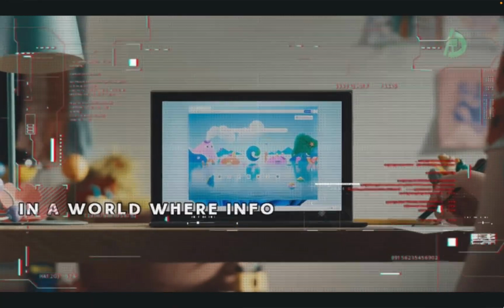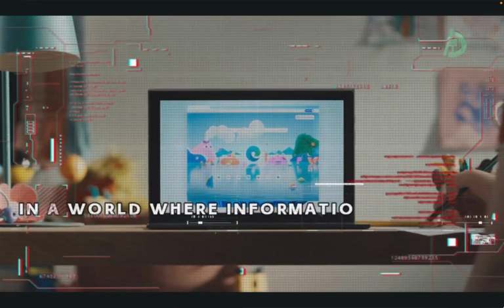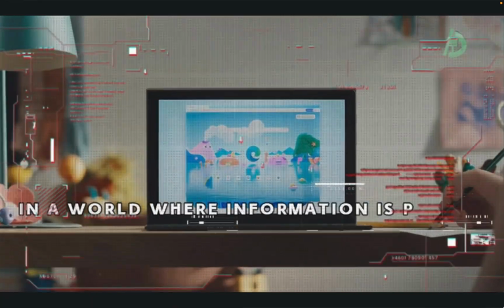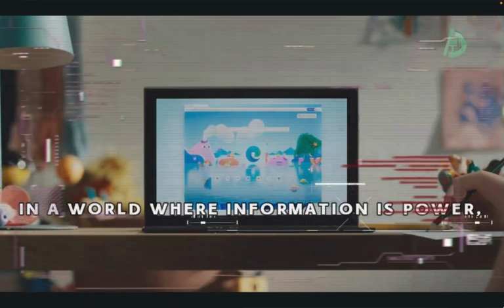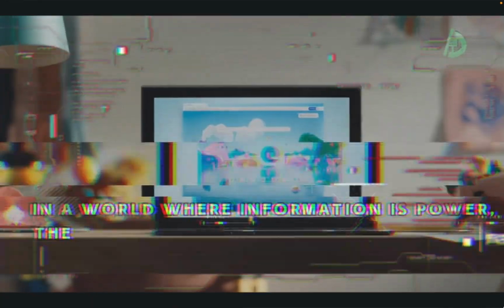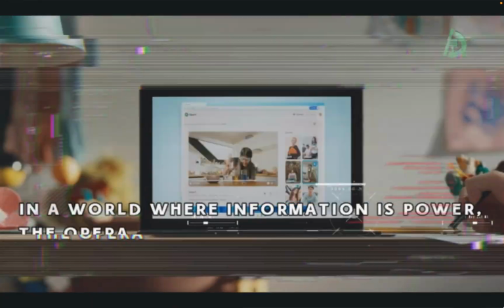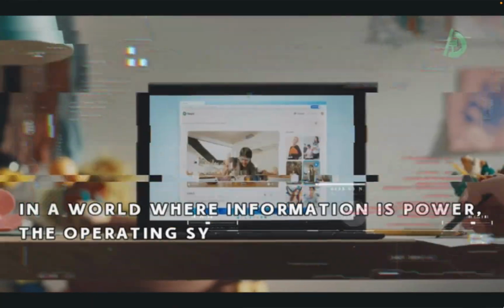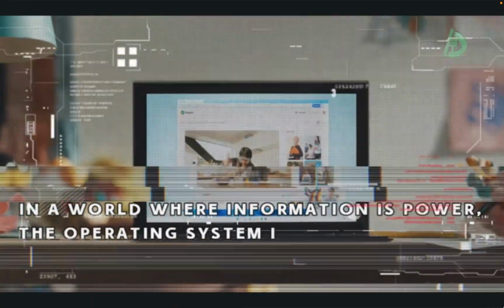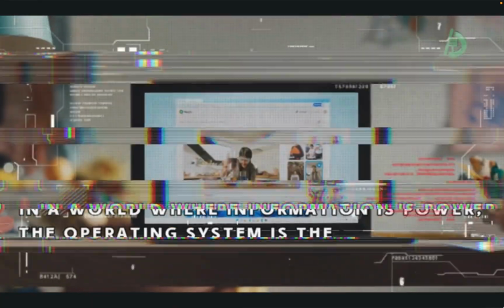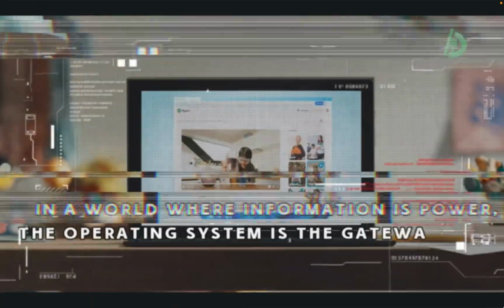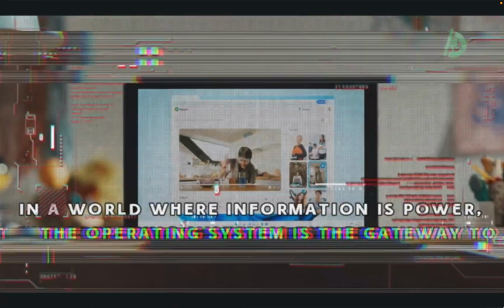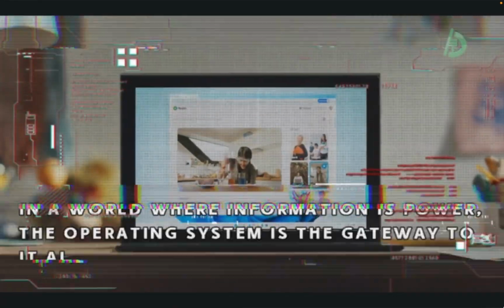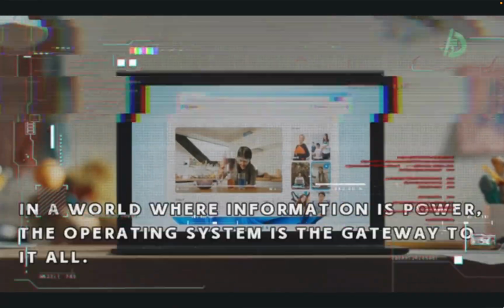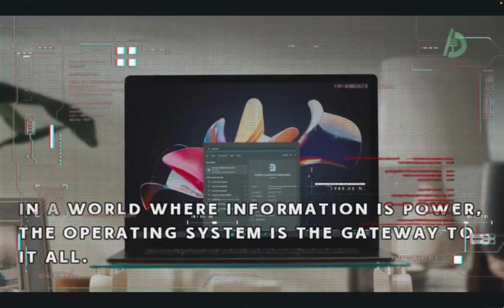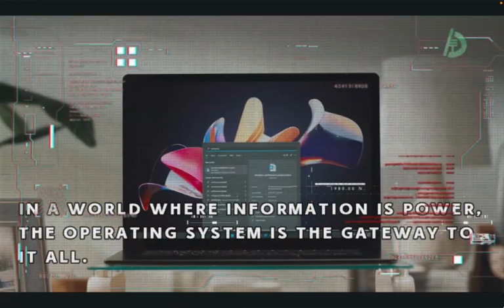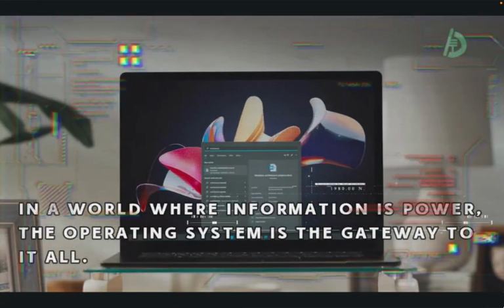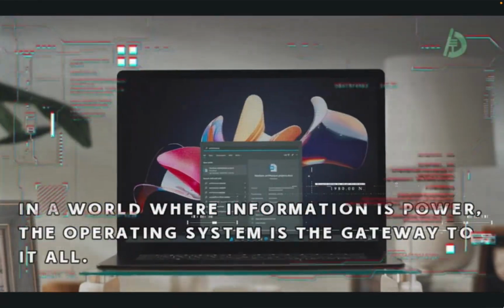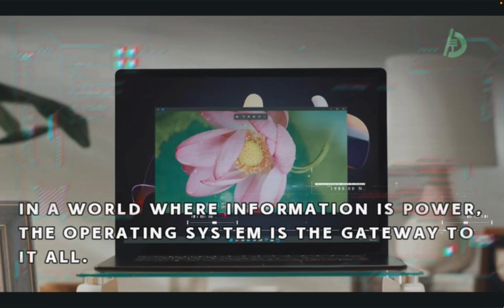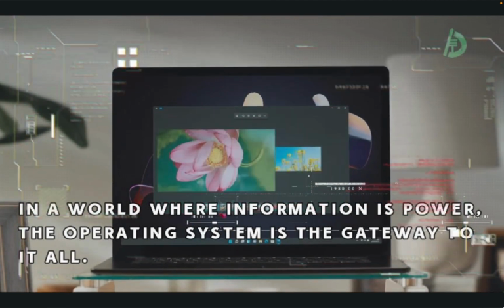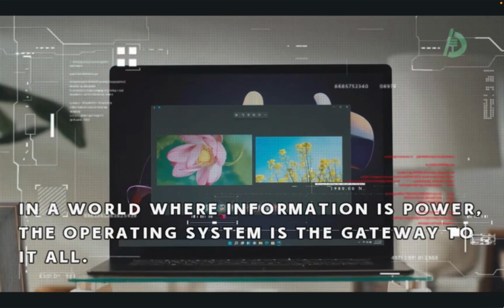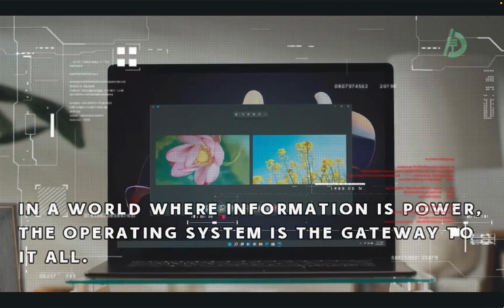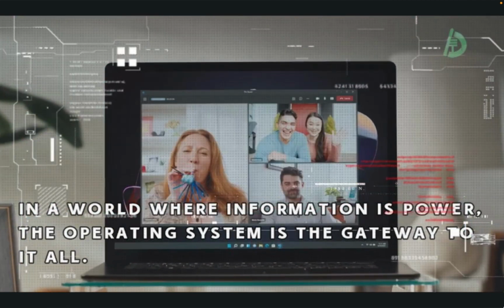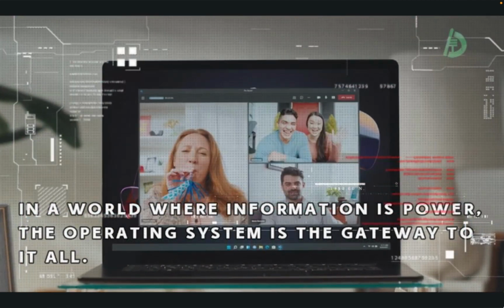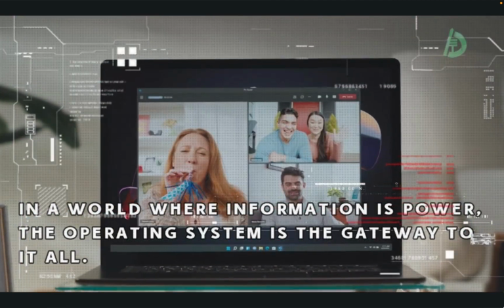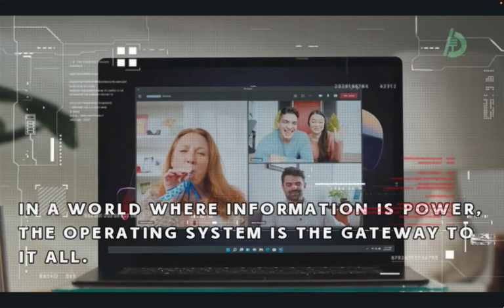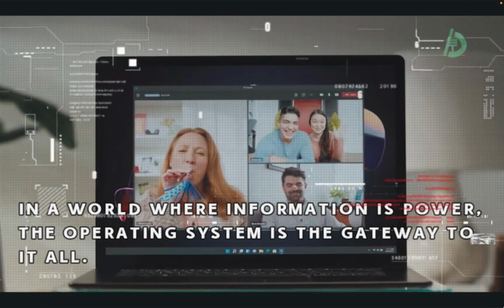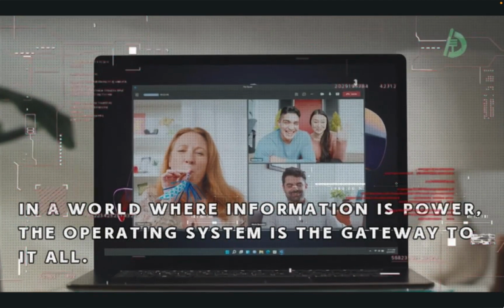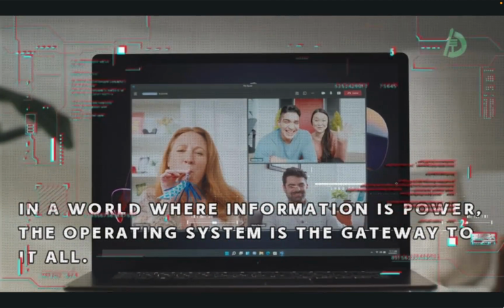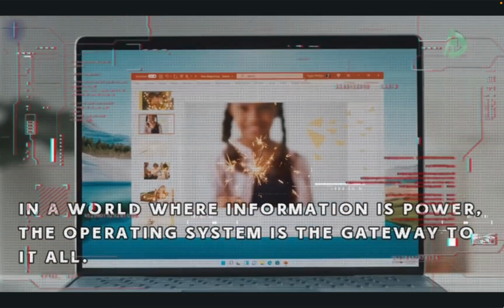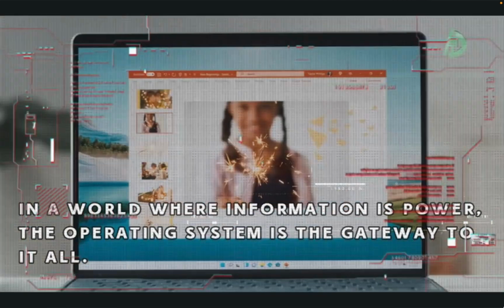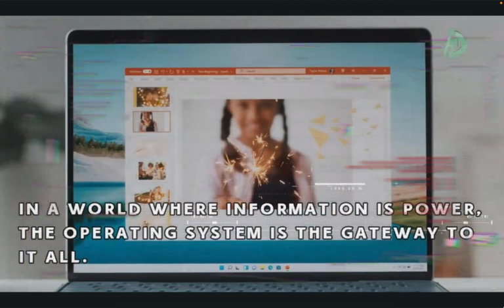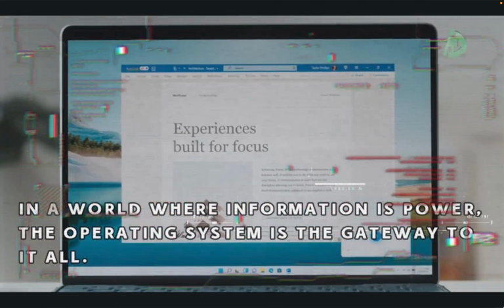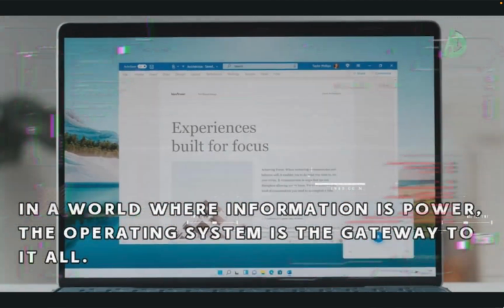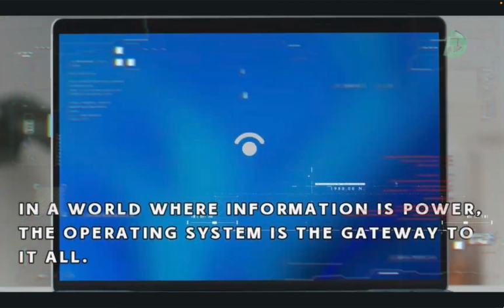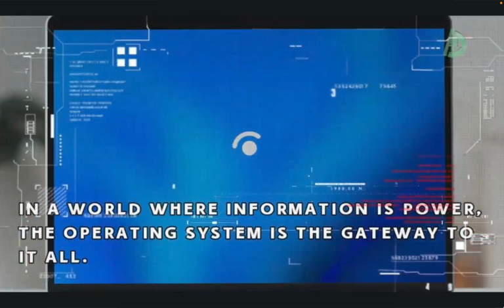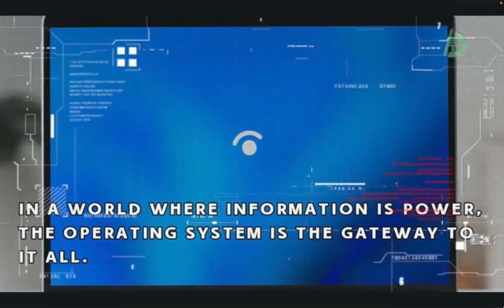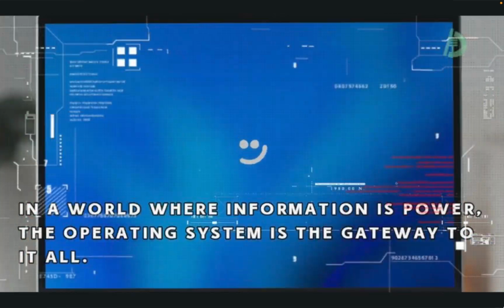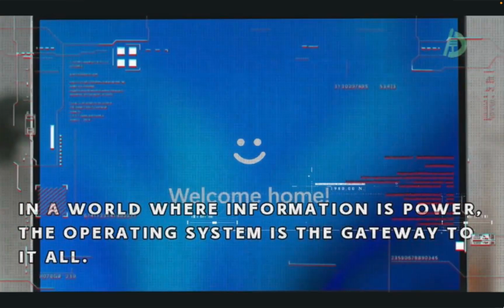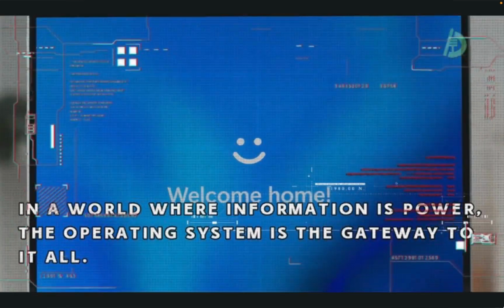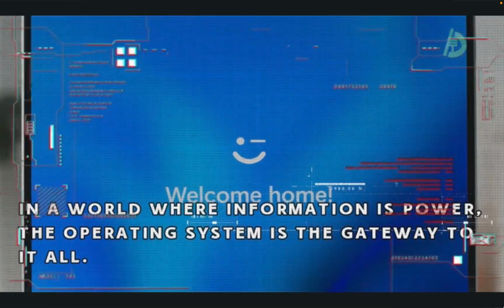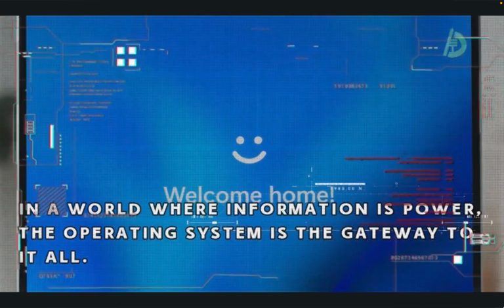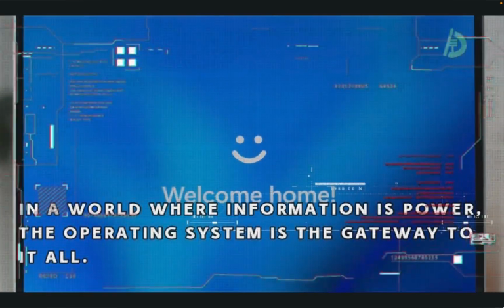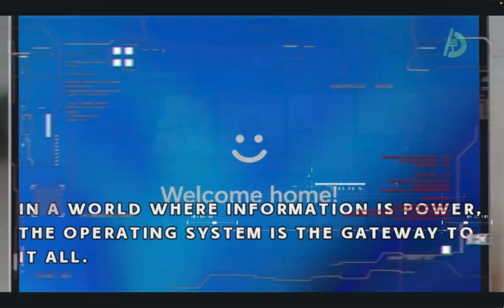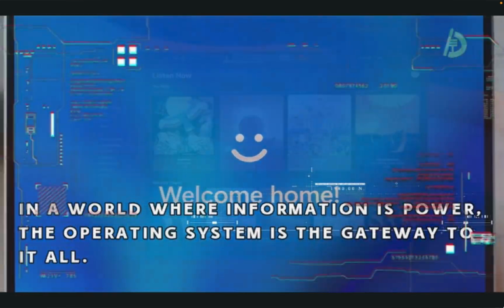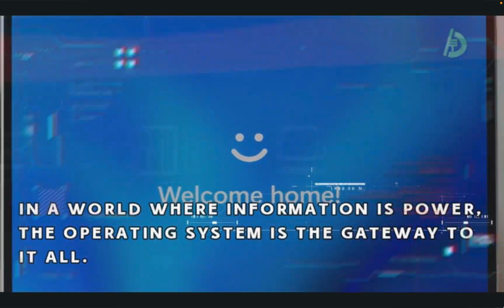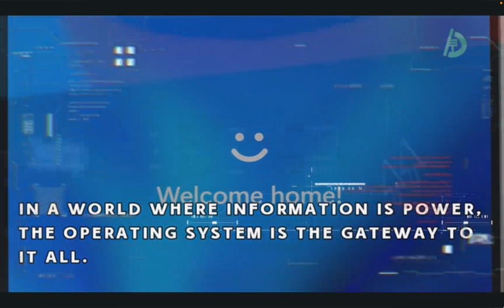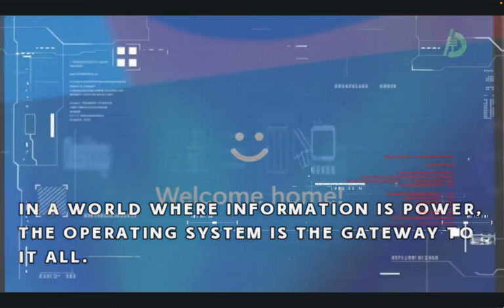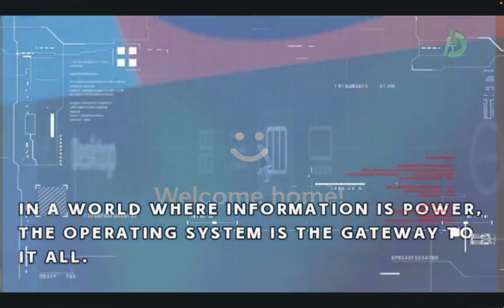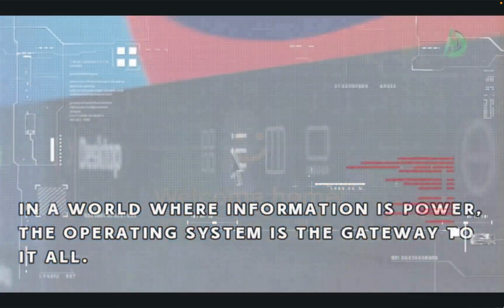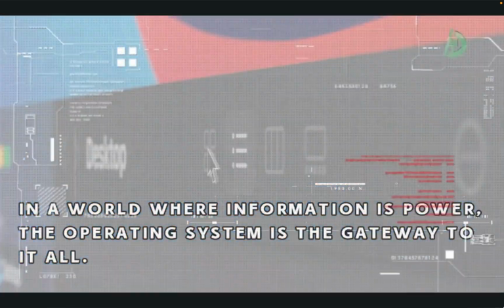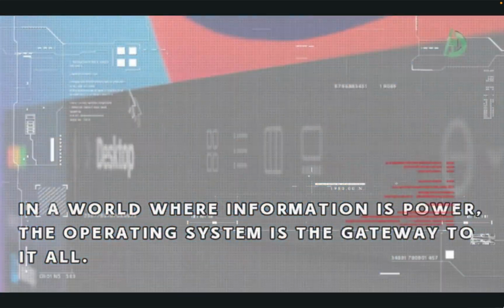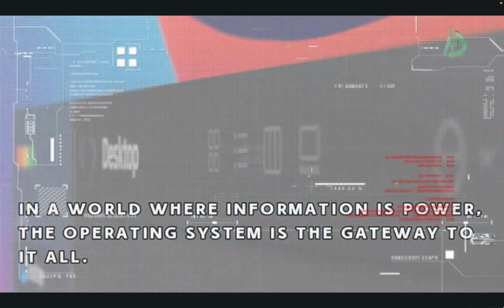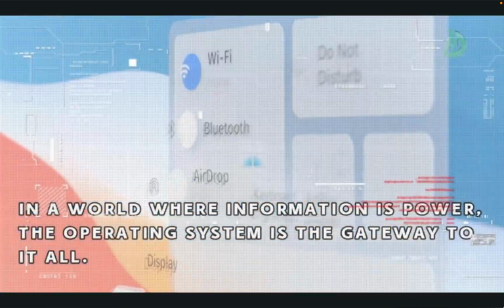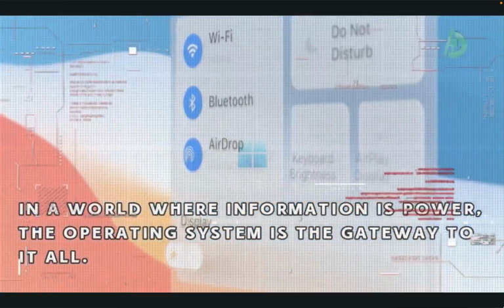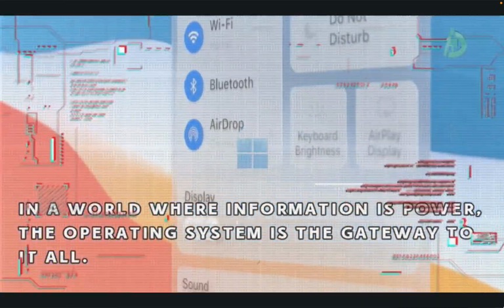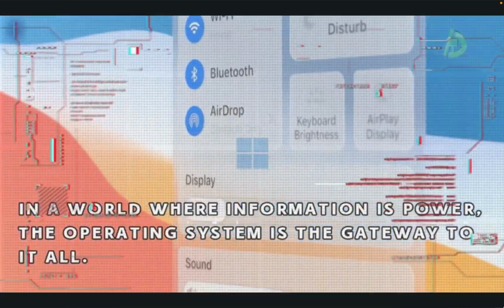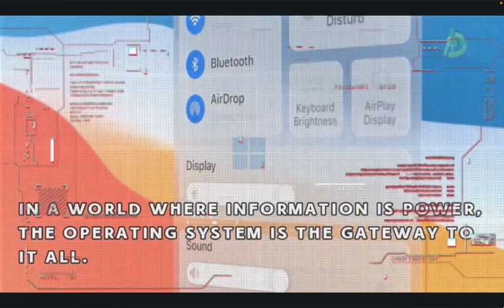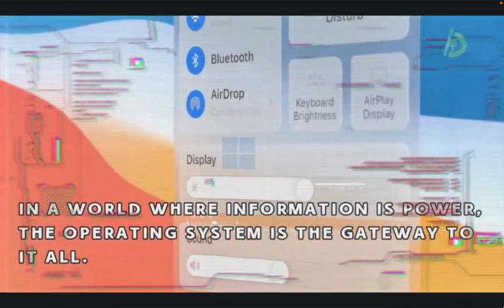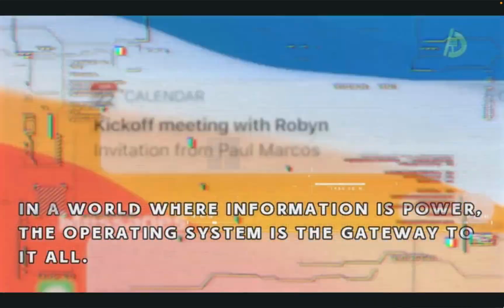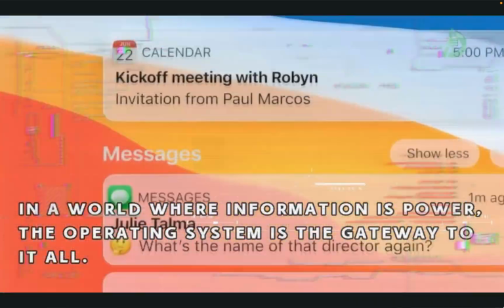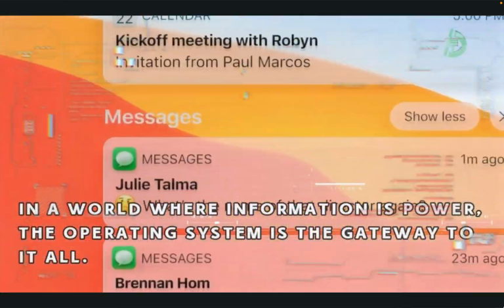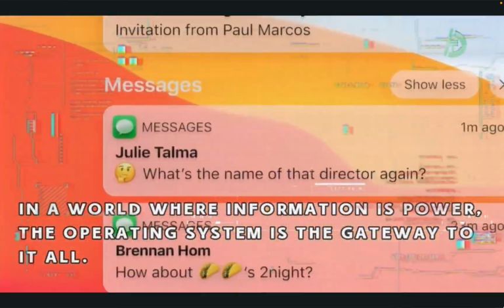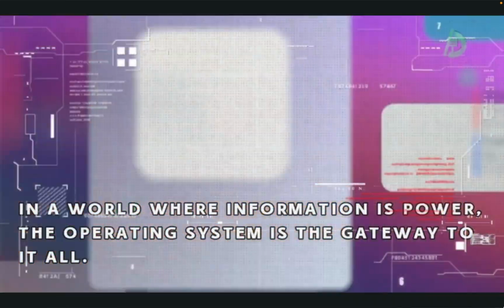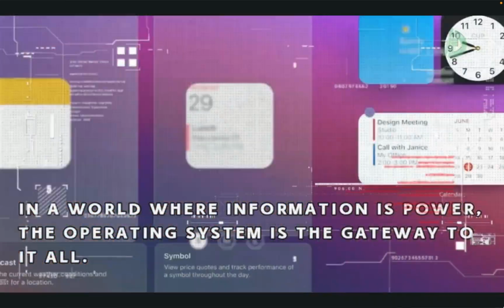As the world becomes more complex, the need for a streamlined and efficient operating system becomes more pressing than ever before.